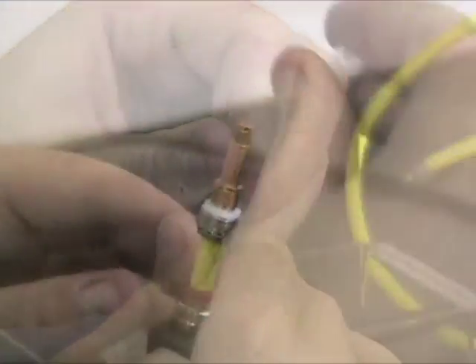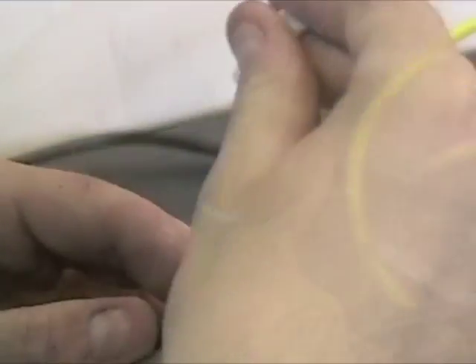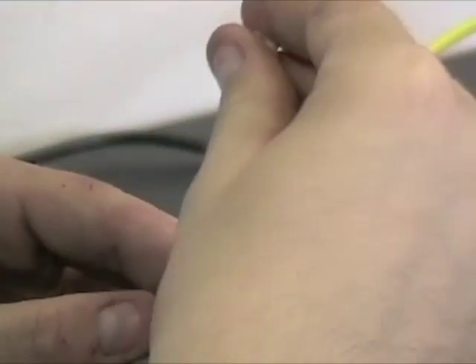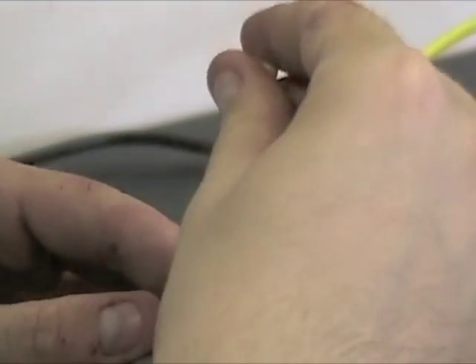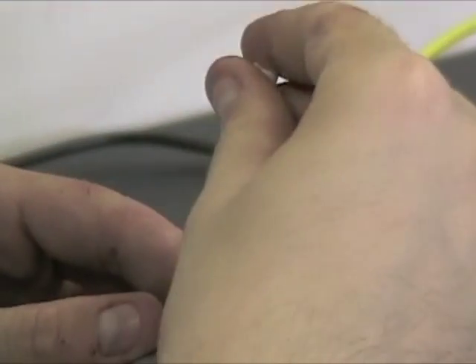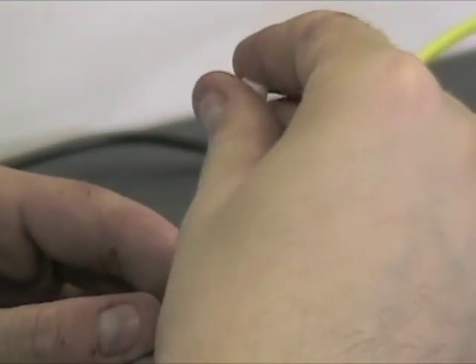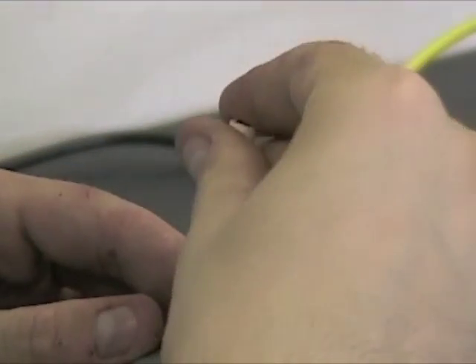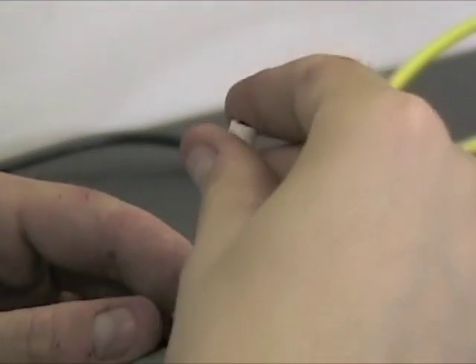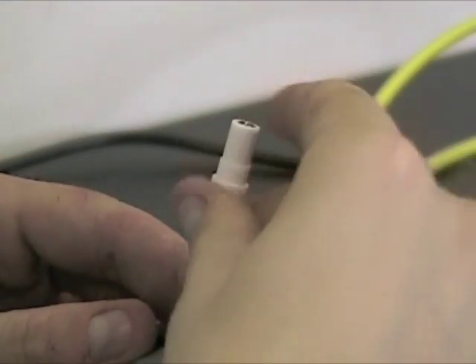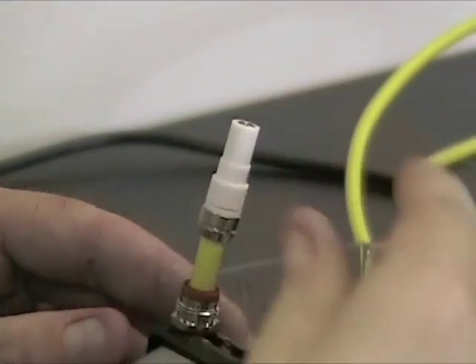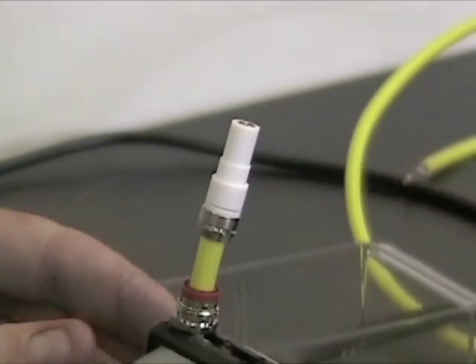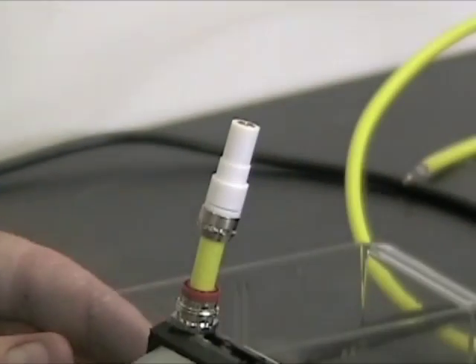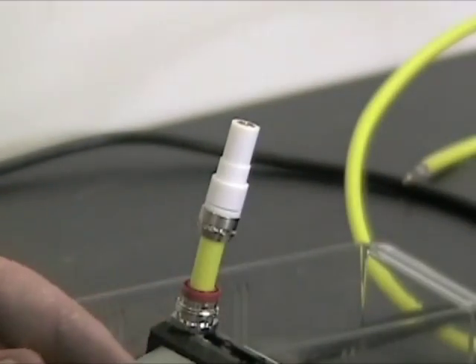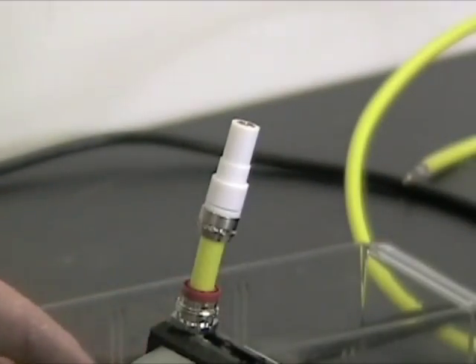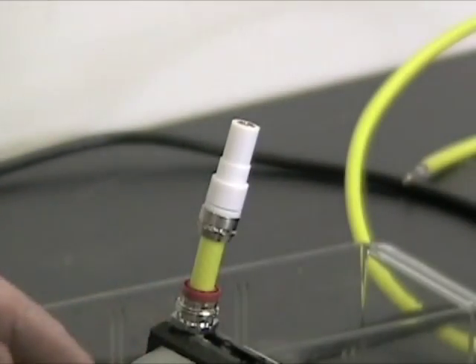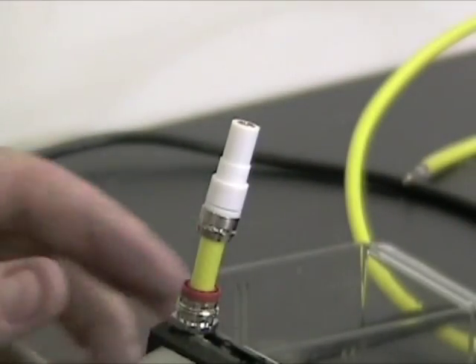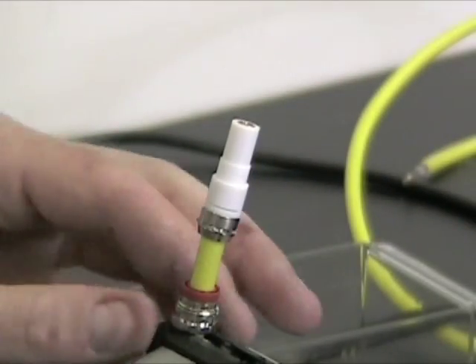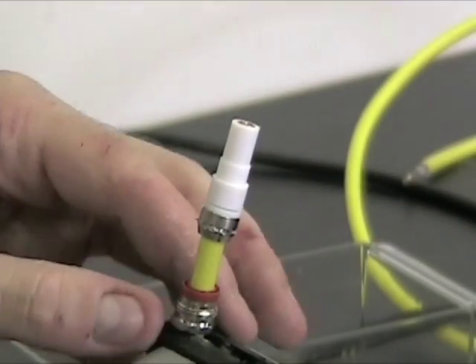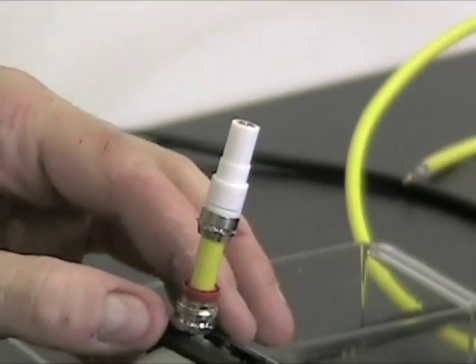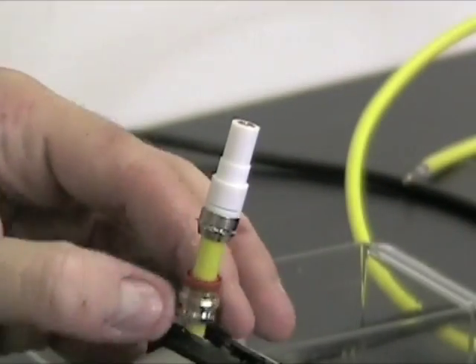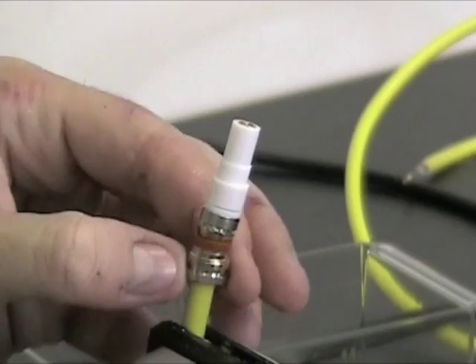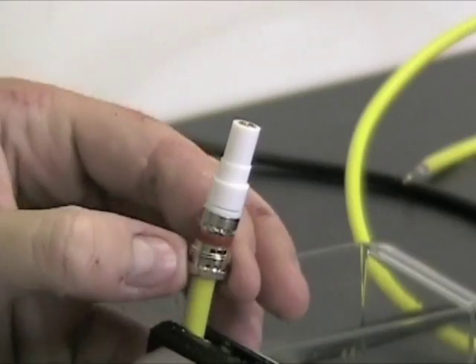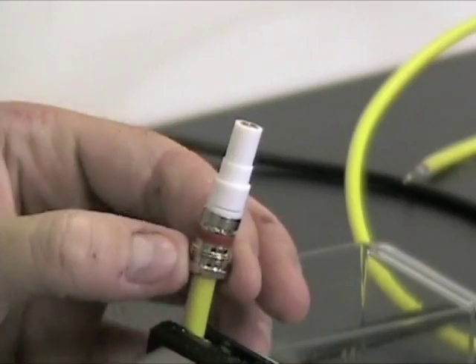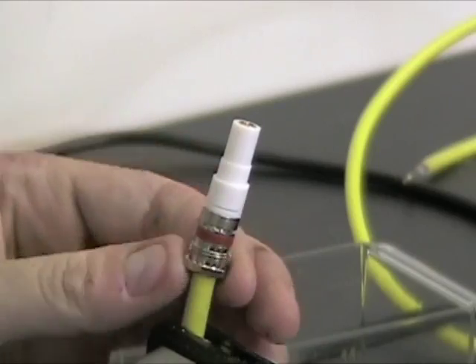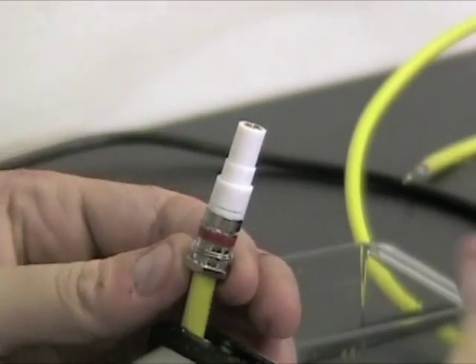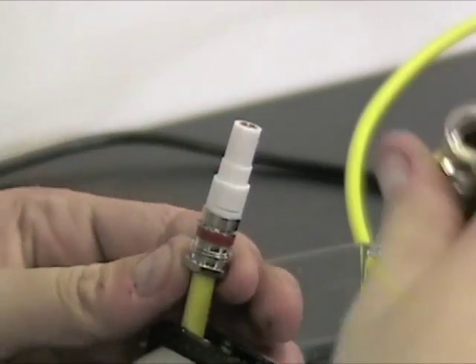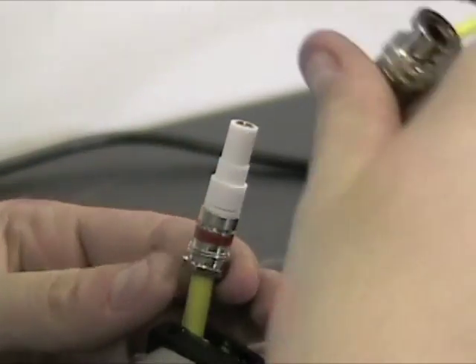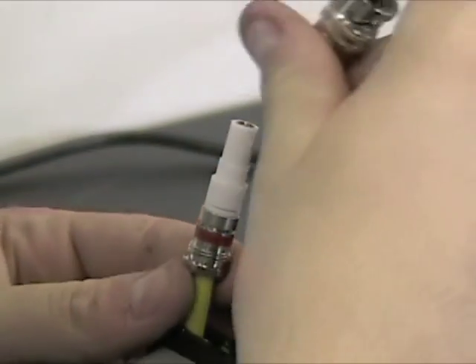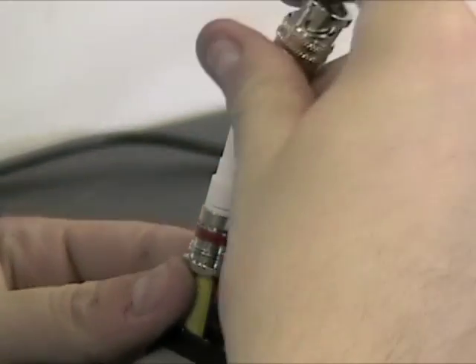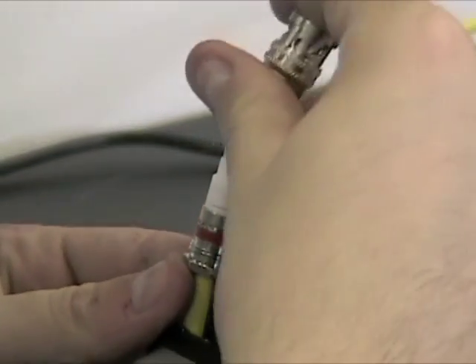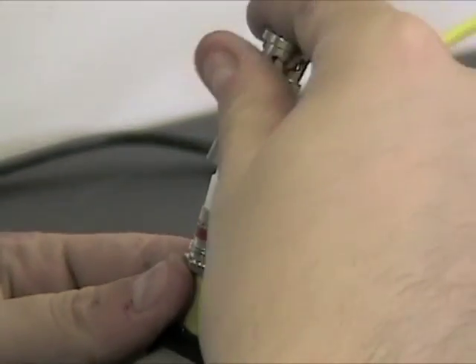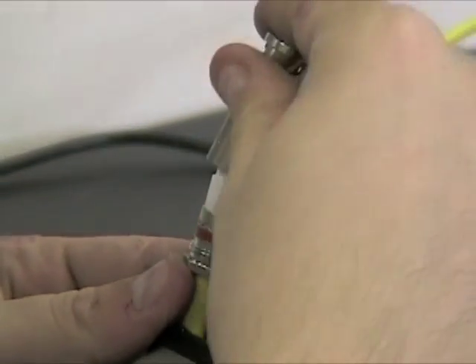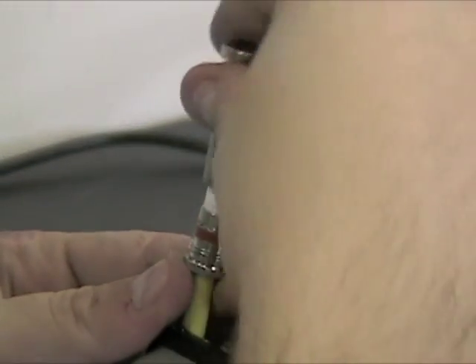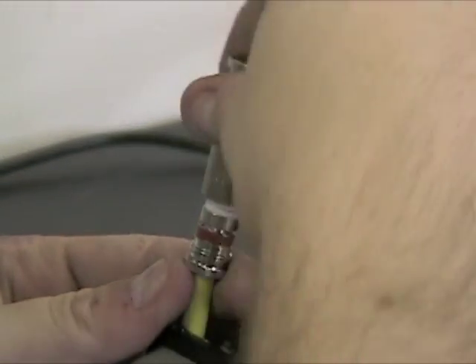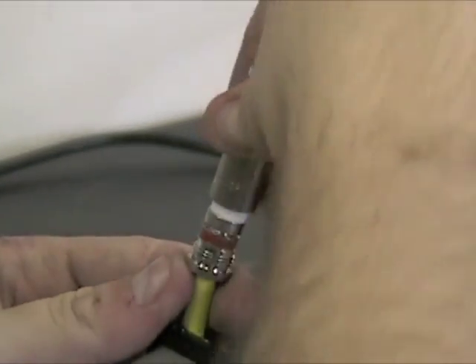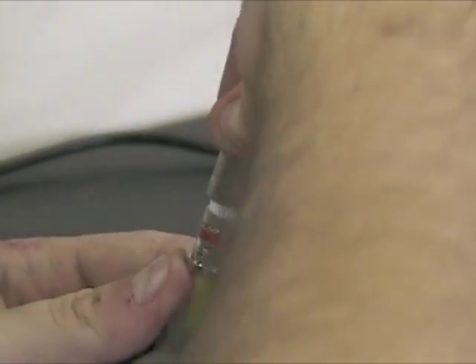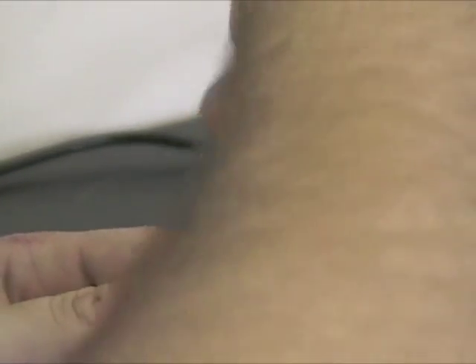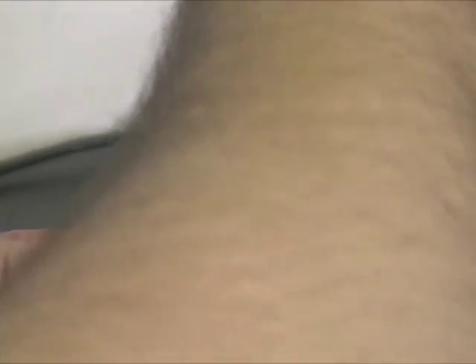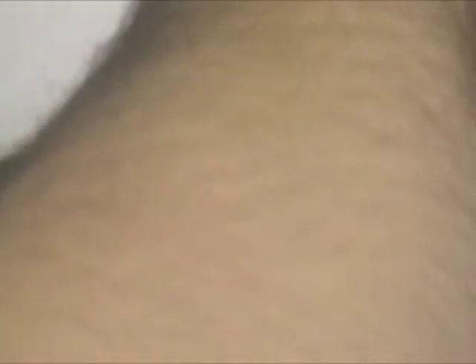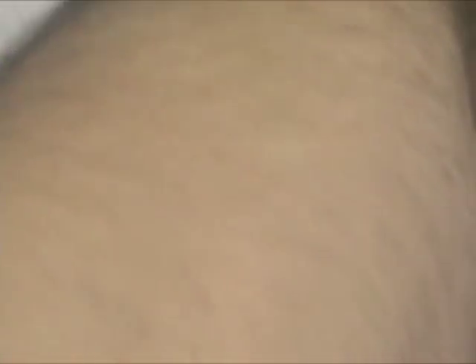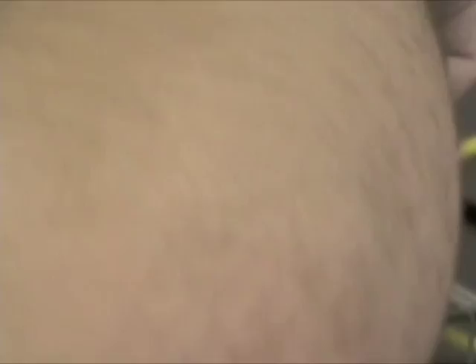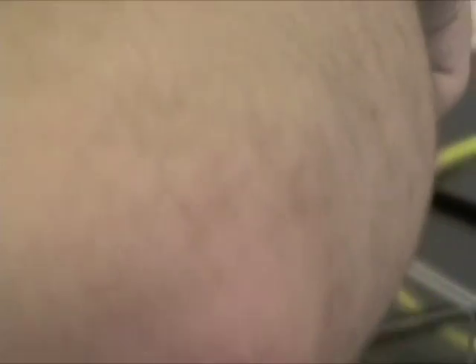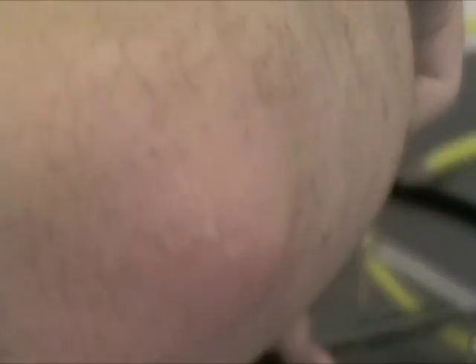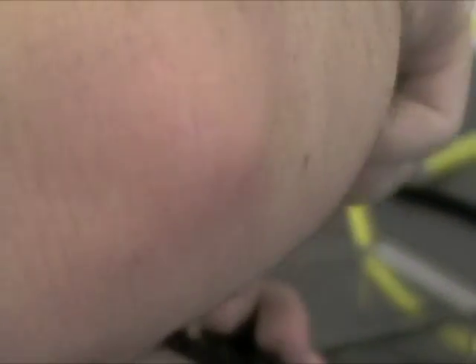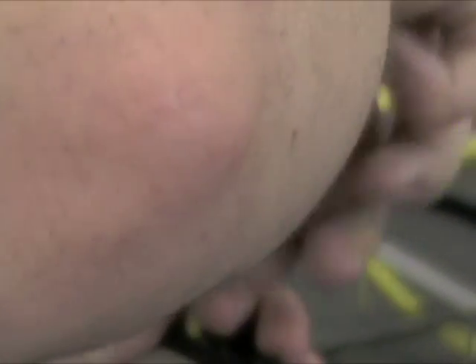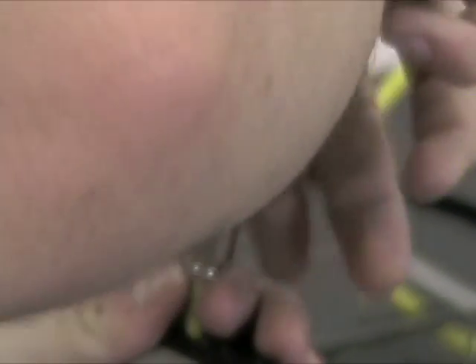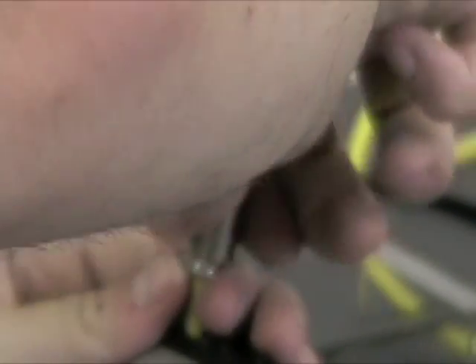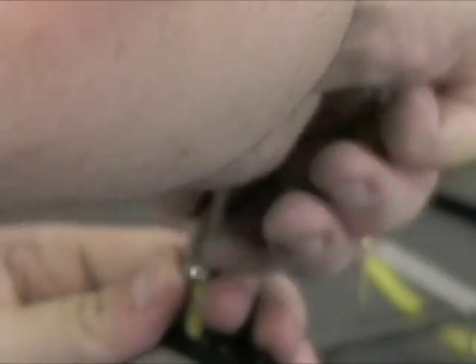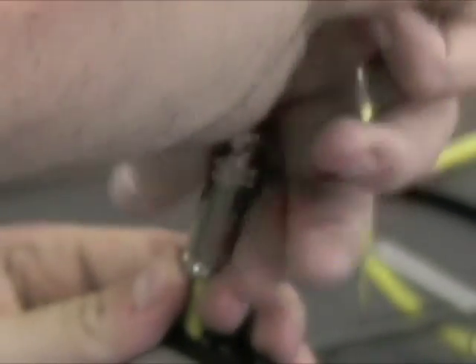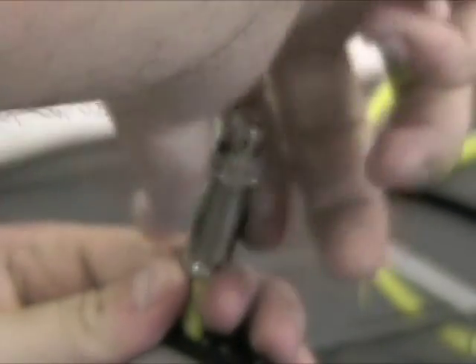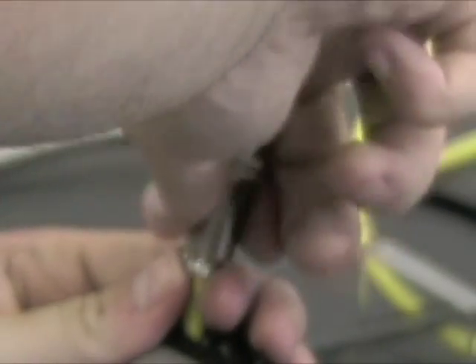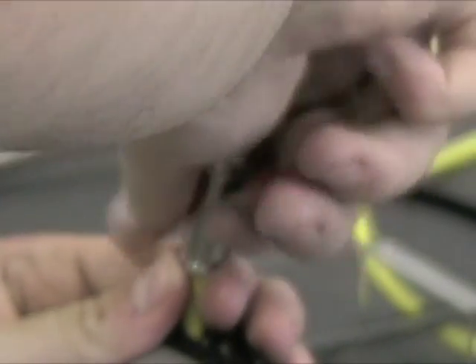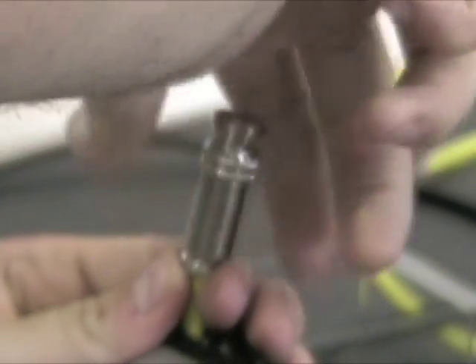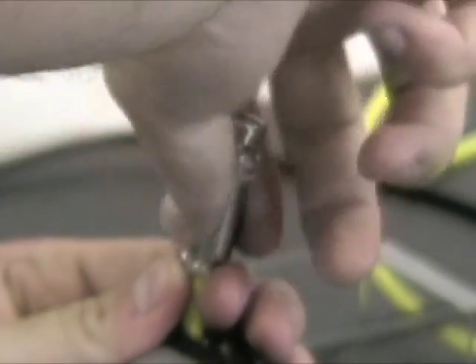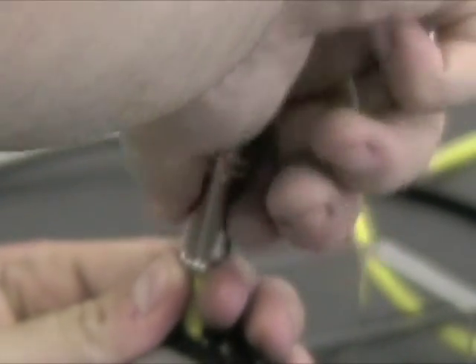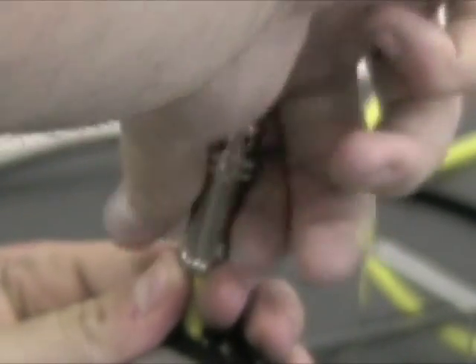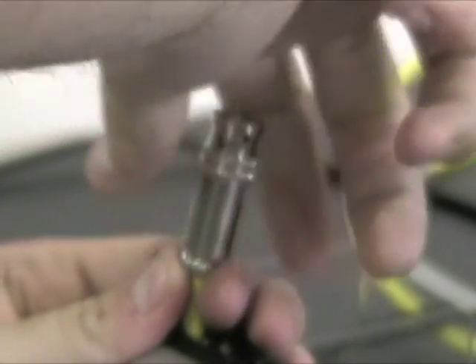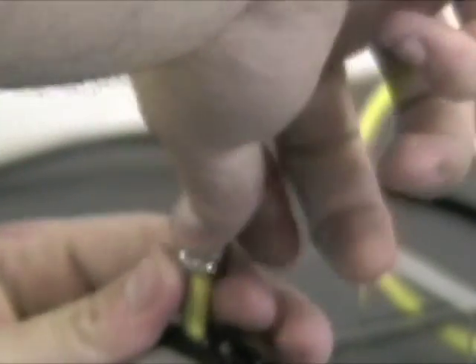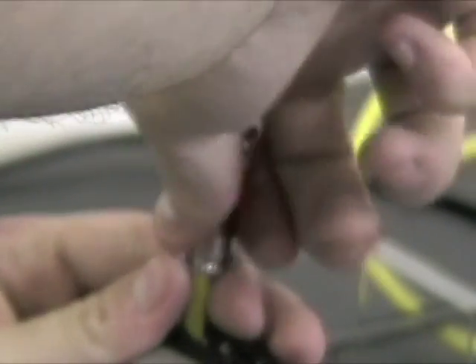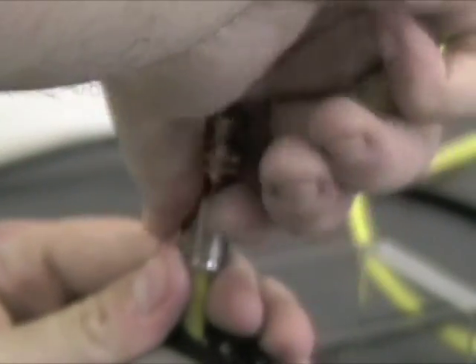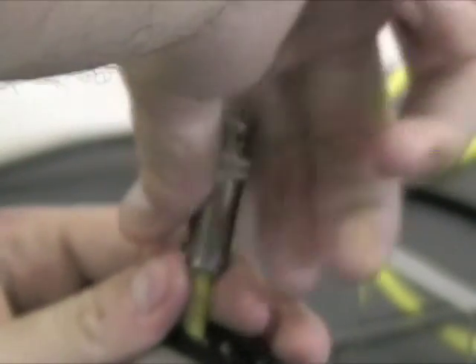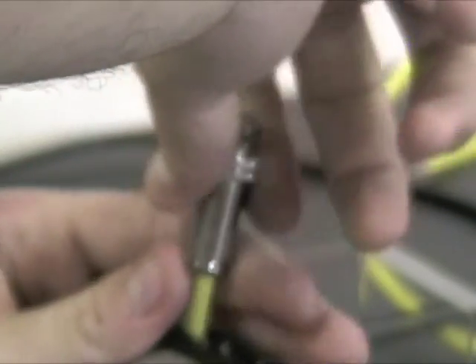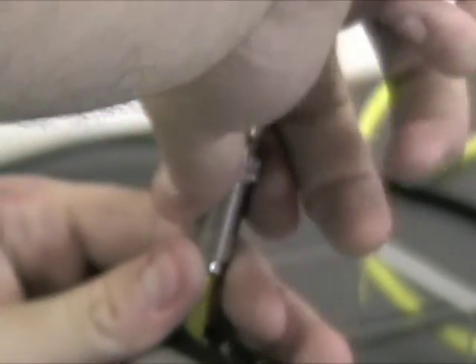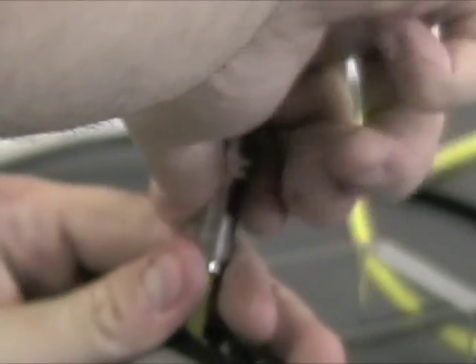In the final step, a white covering and the outside shield complete the cable.